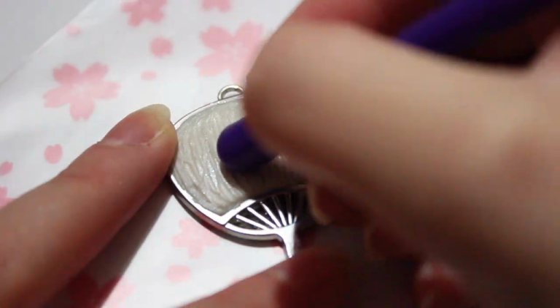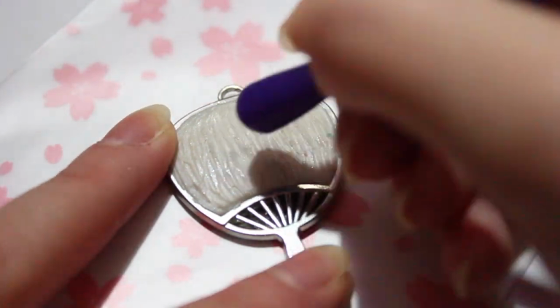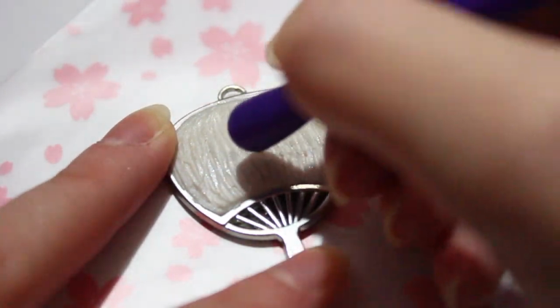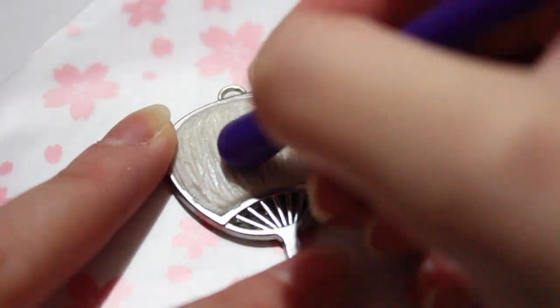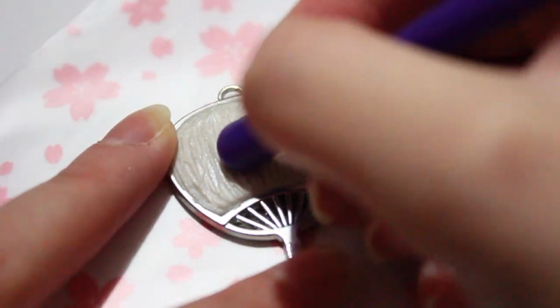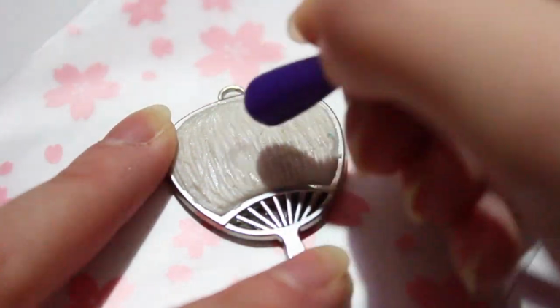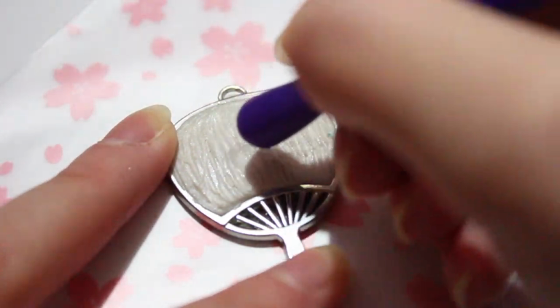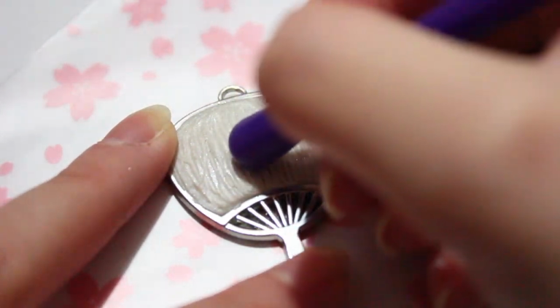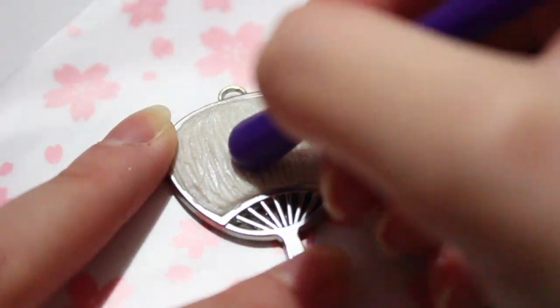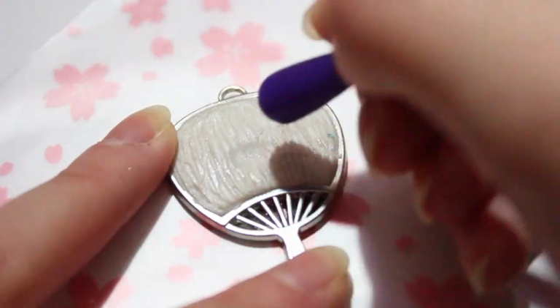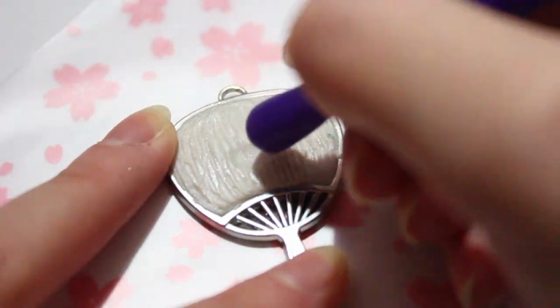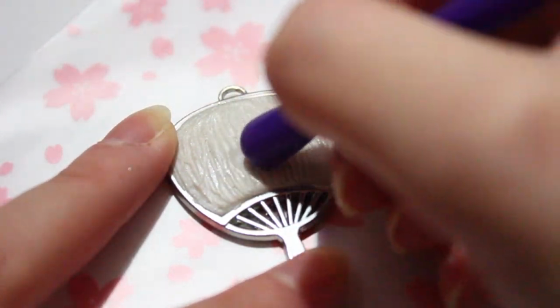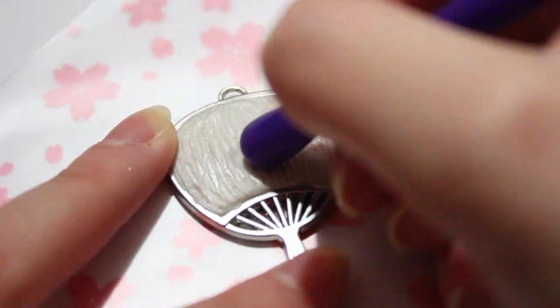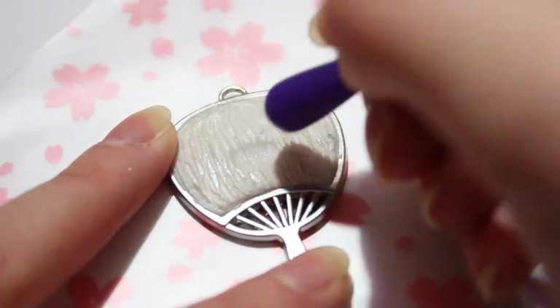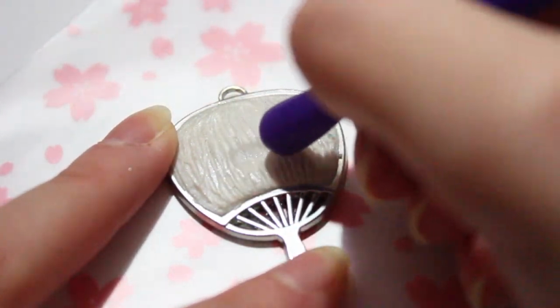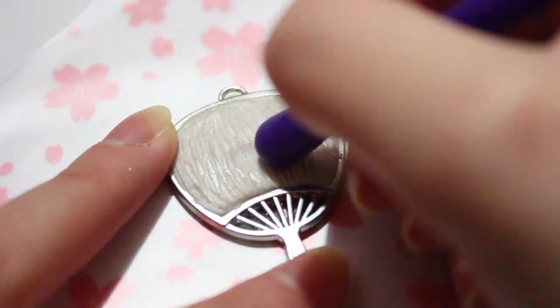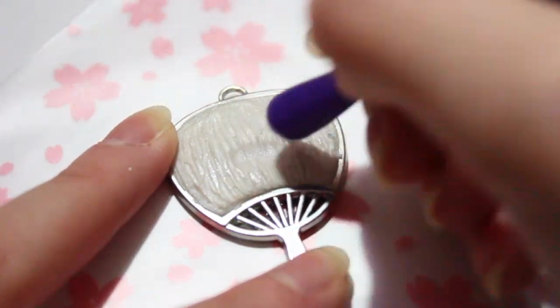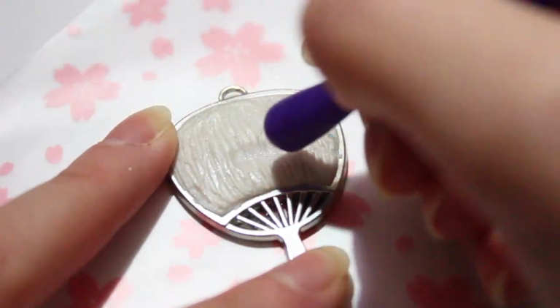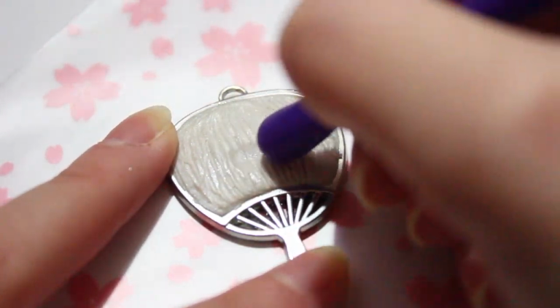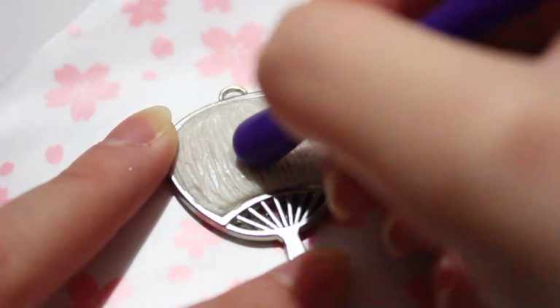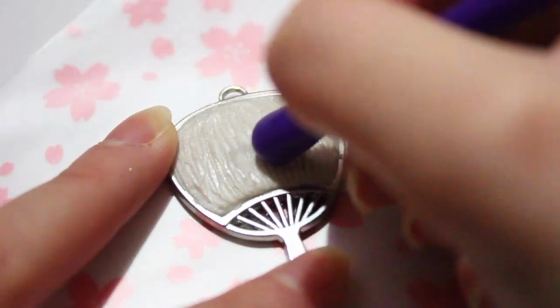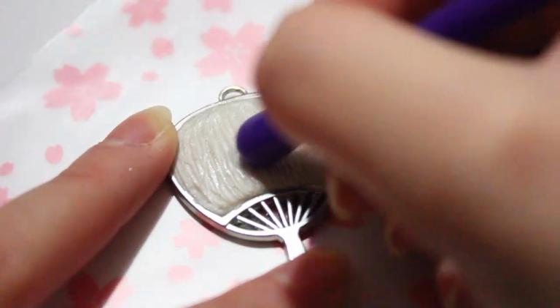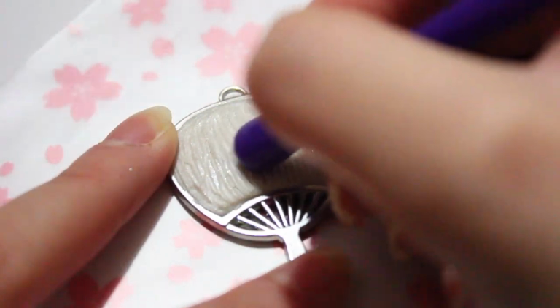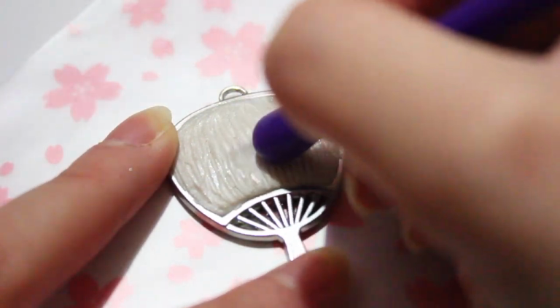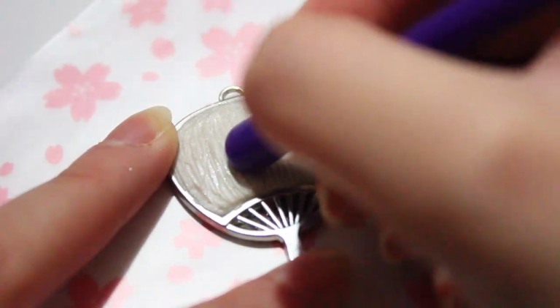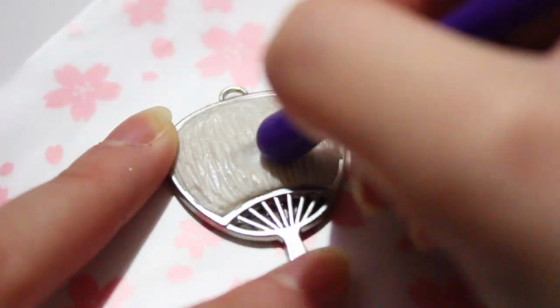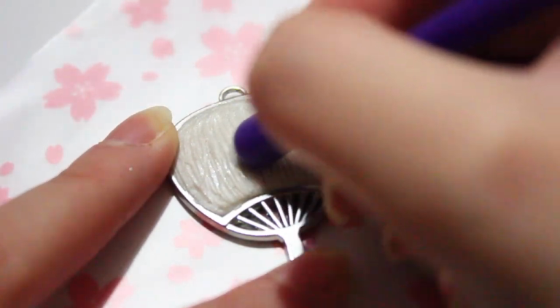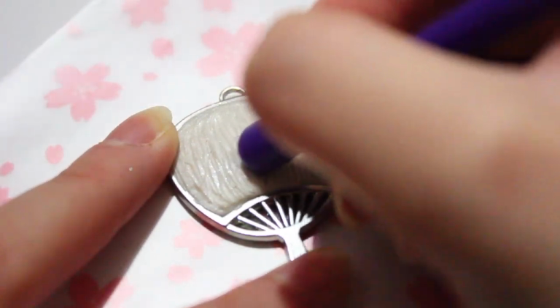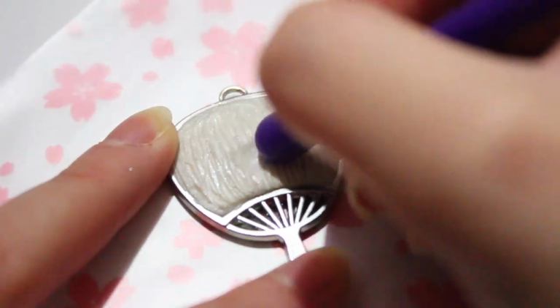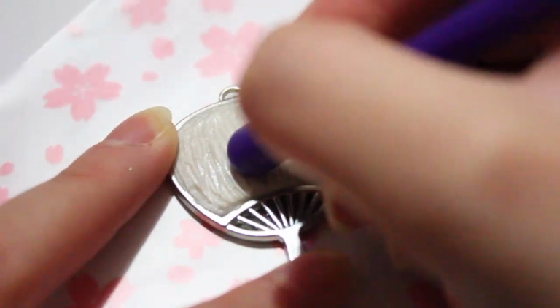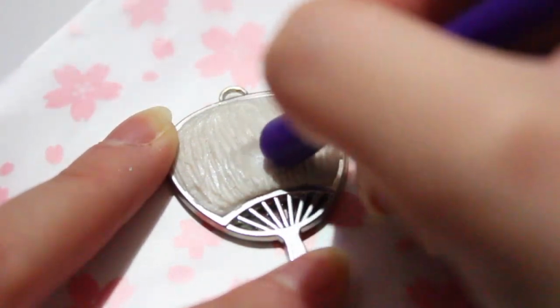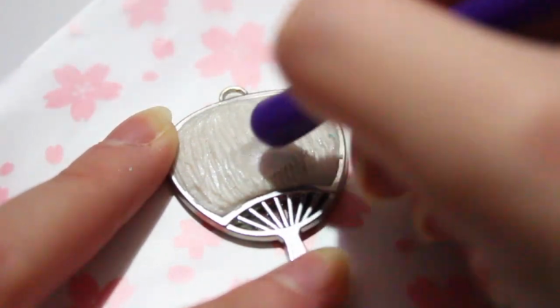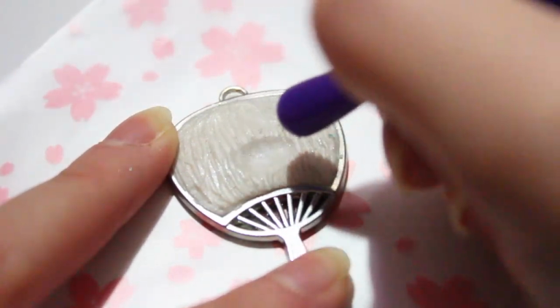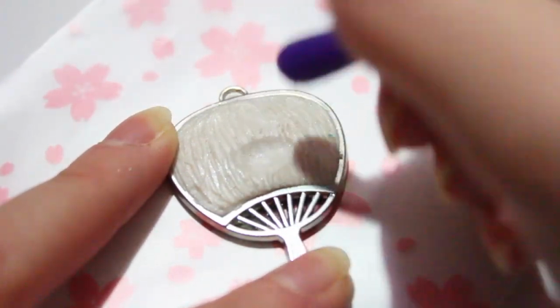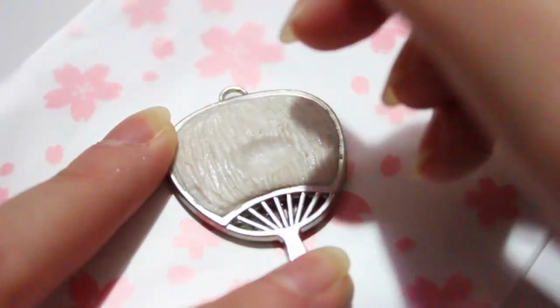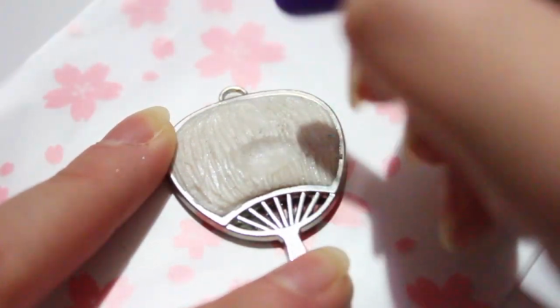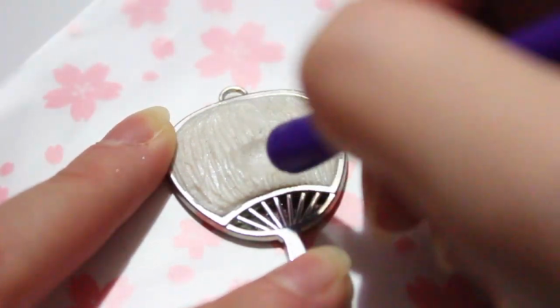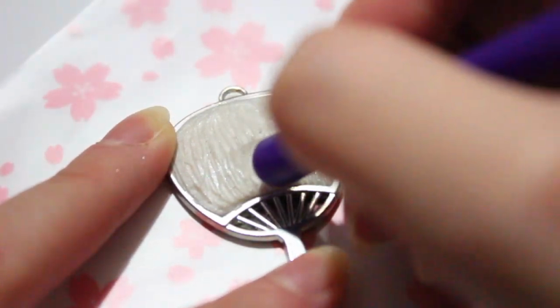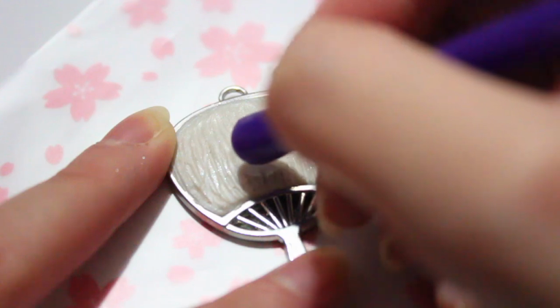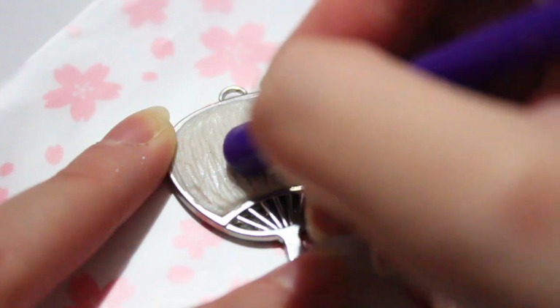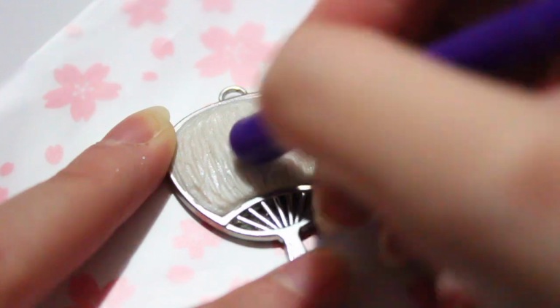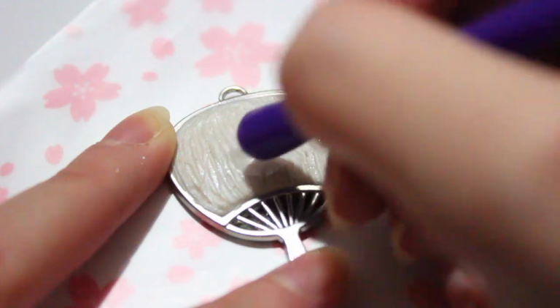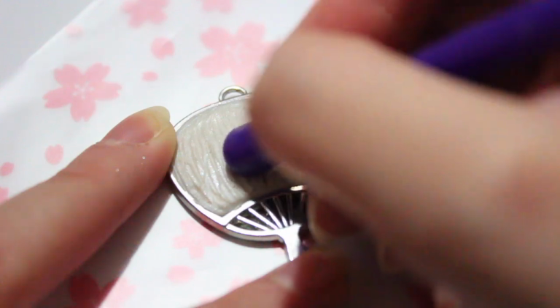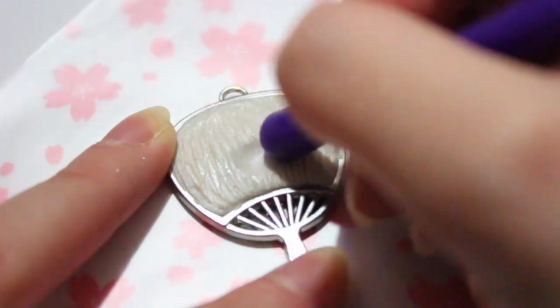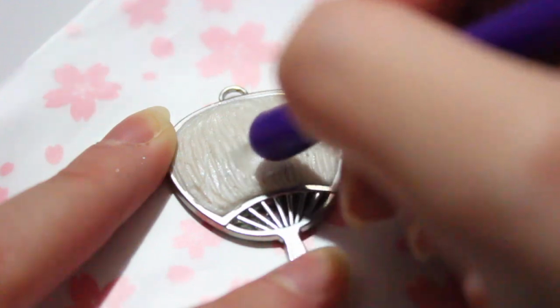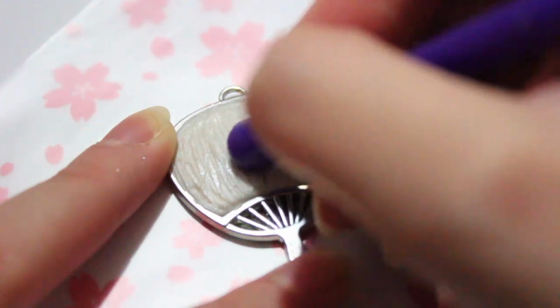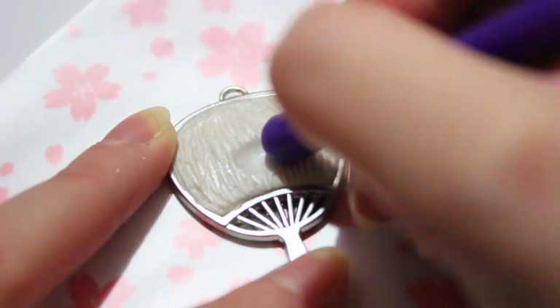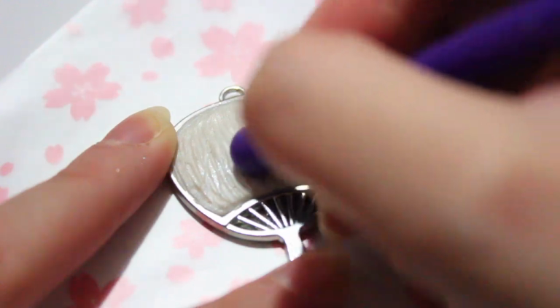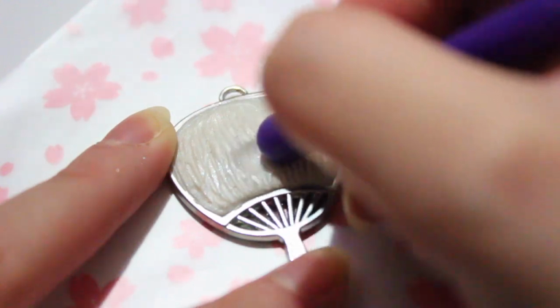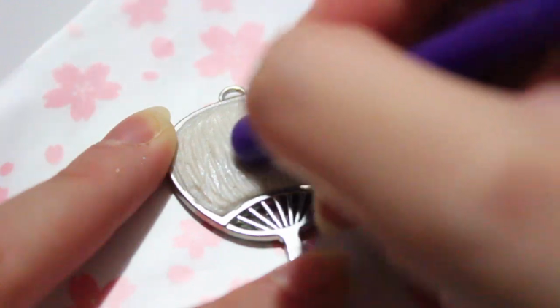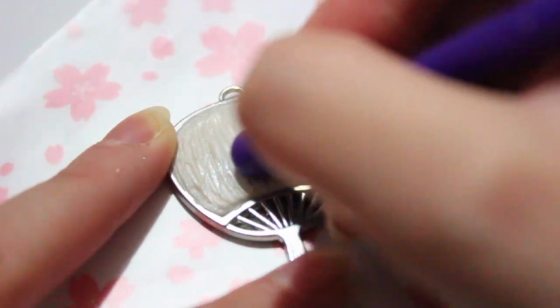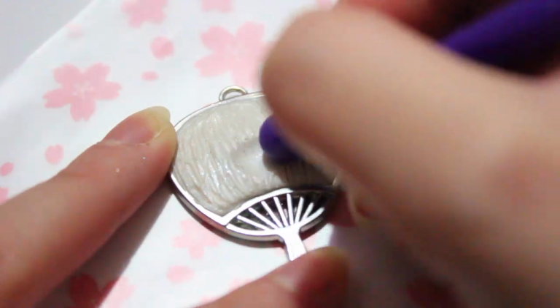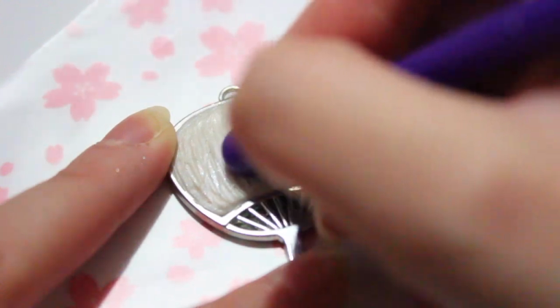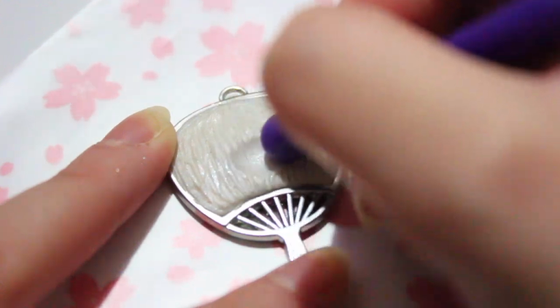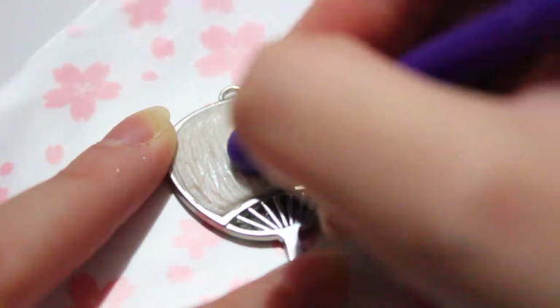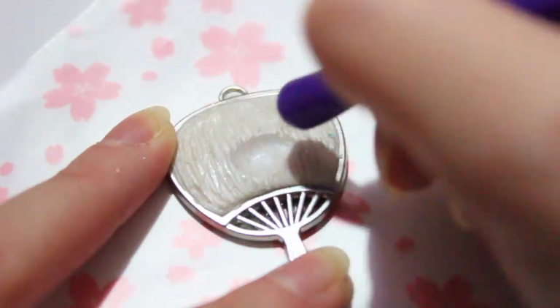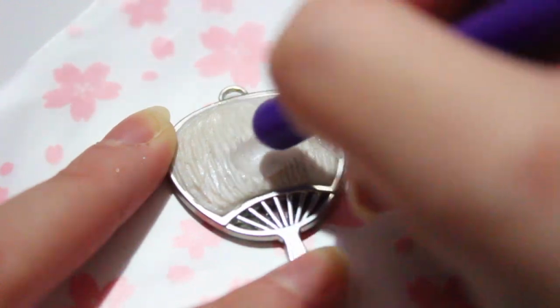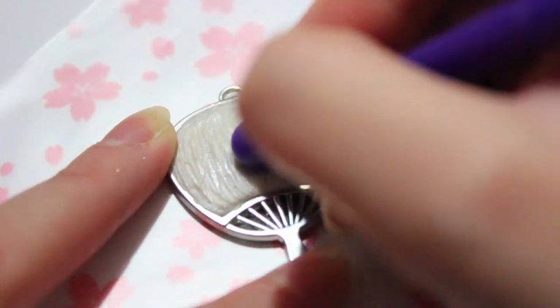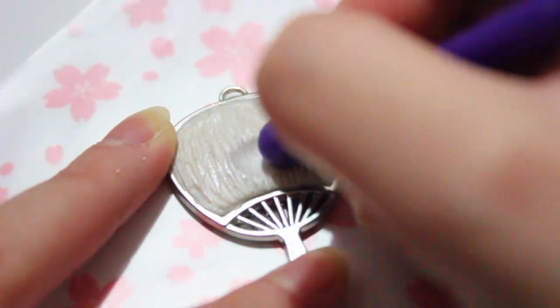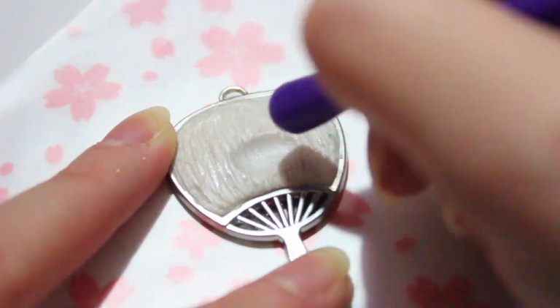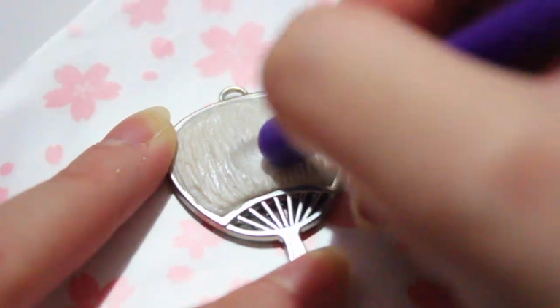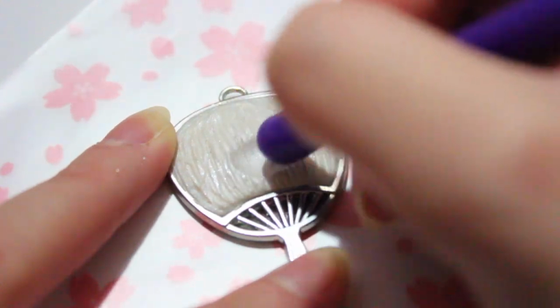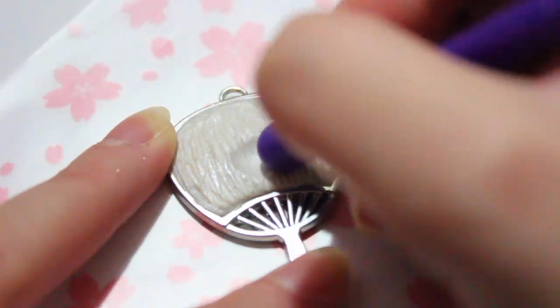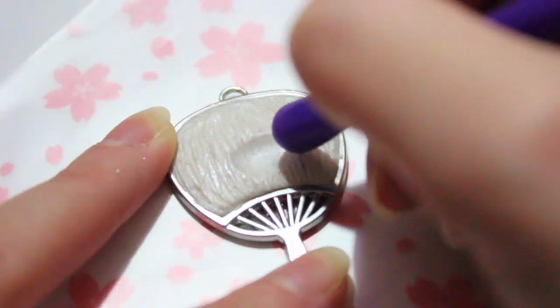Then I used a plastic Sculpey tool — I got it for like $0.50 — and started indenting where the mouth and the eyes would go.